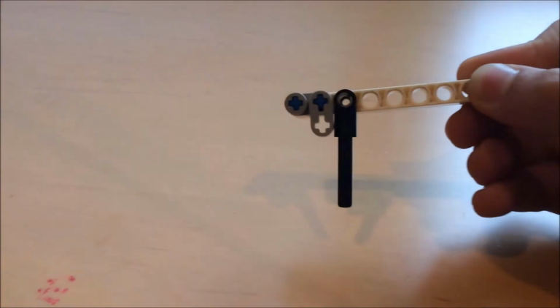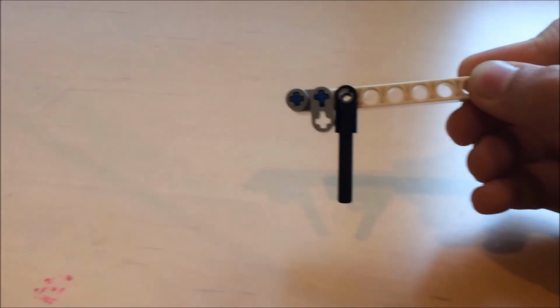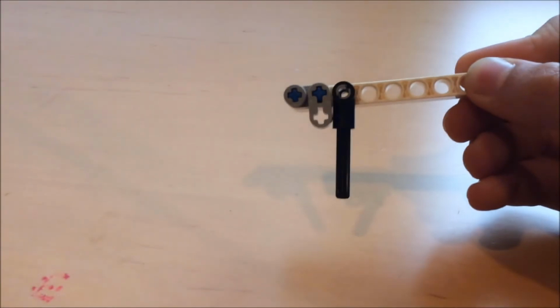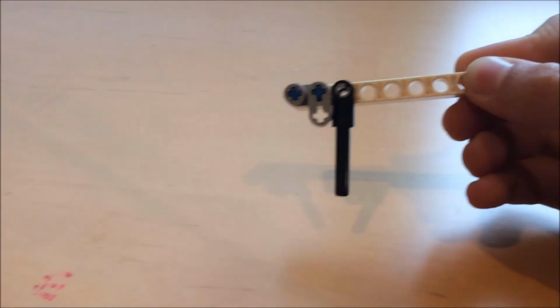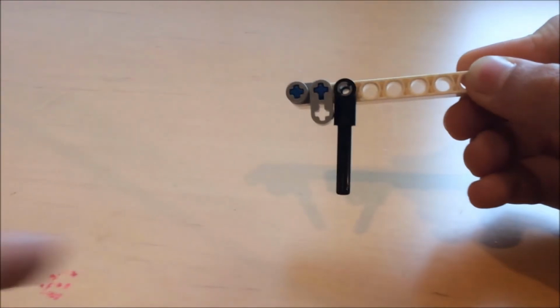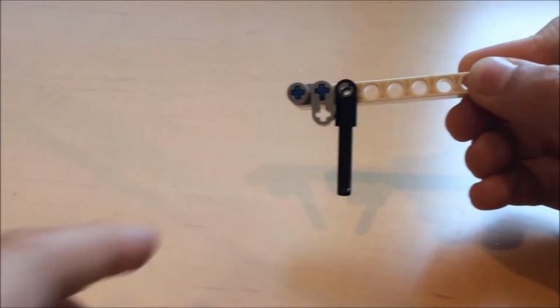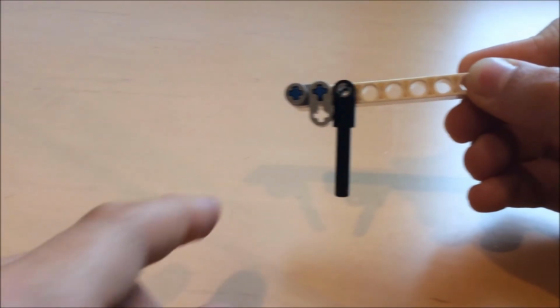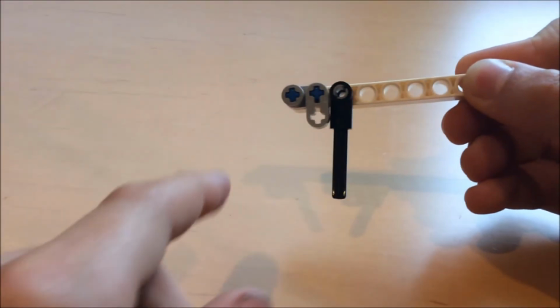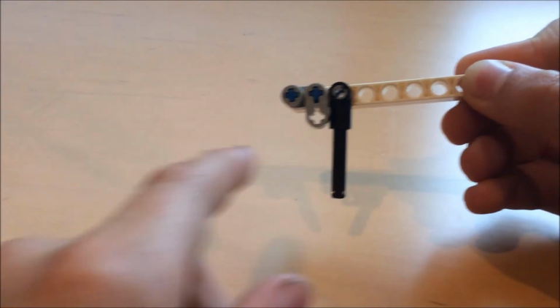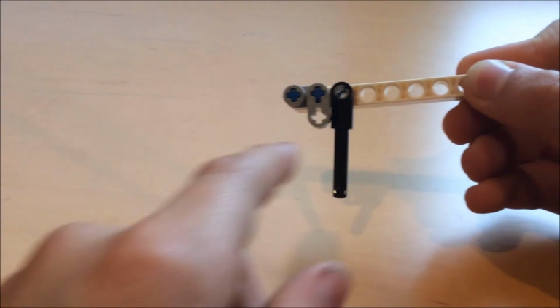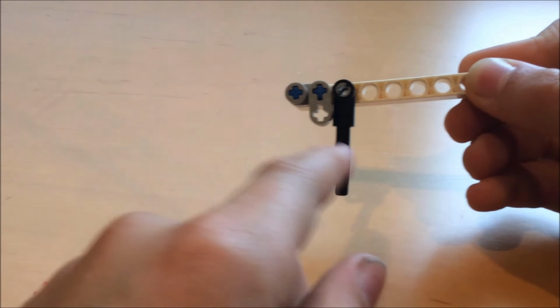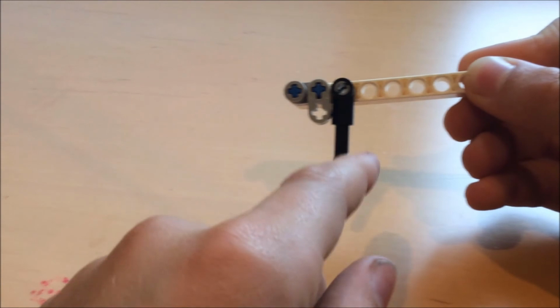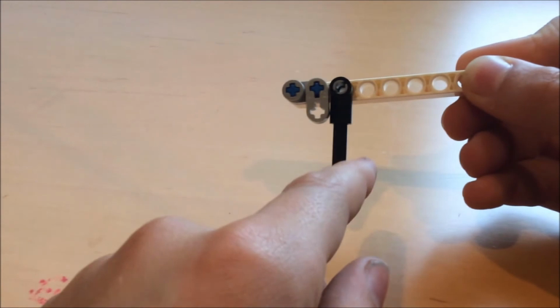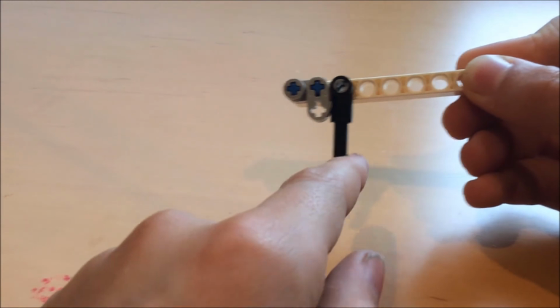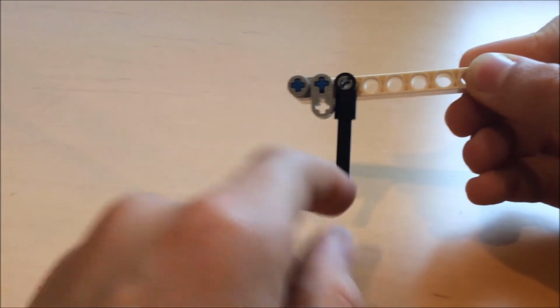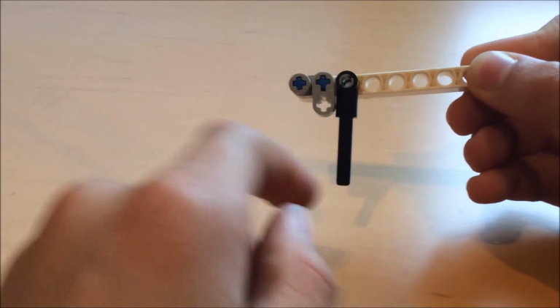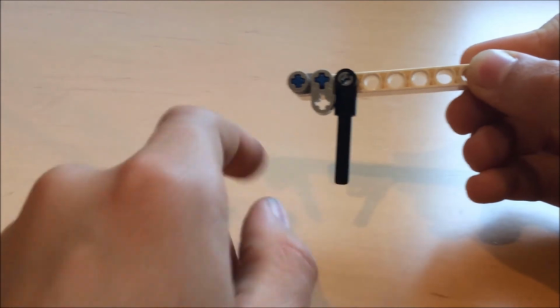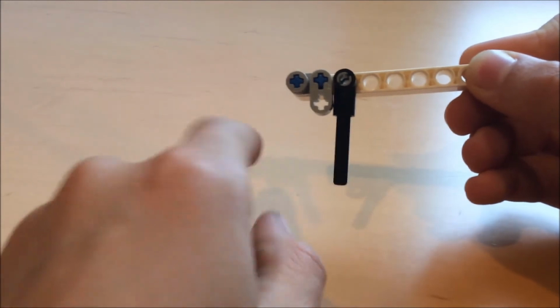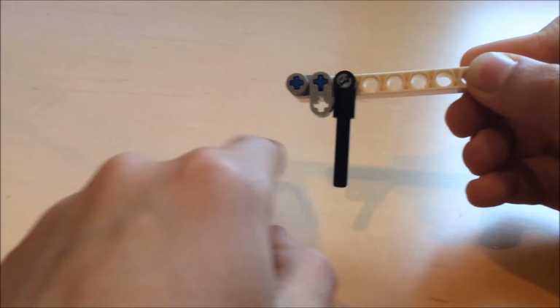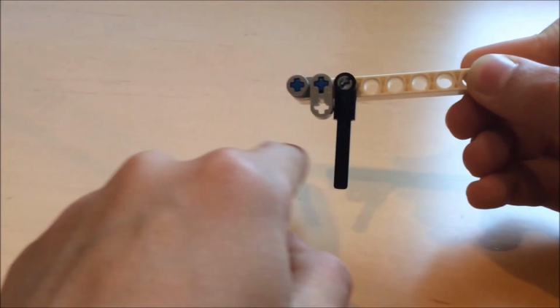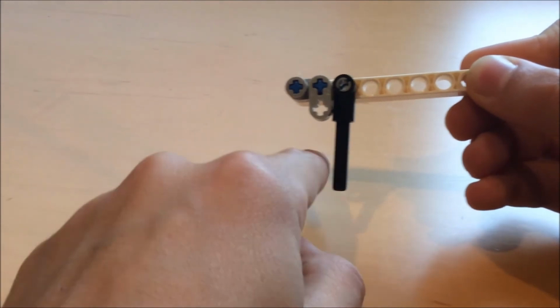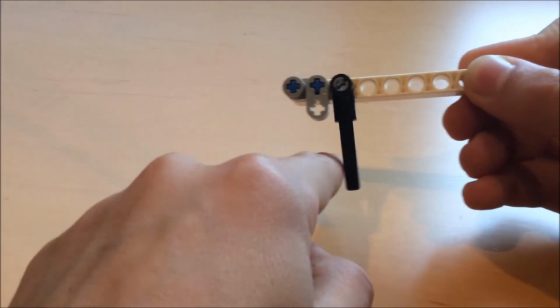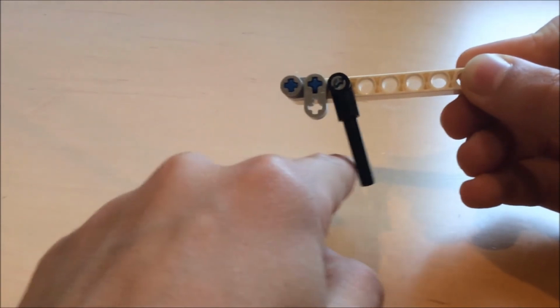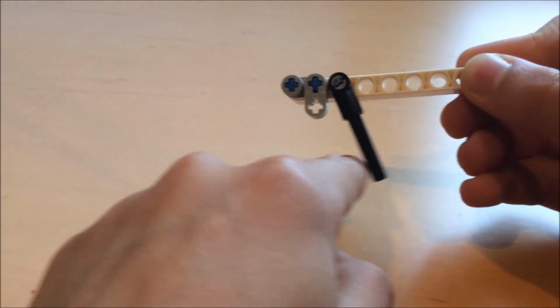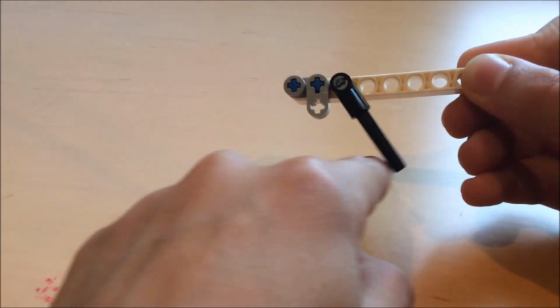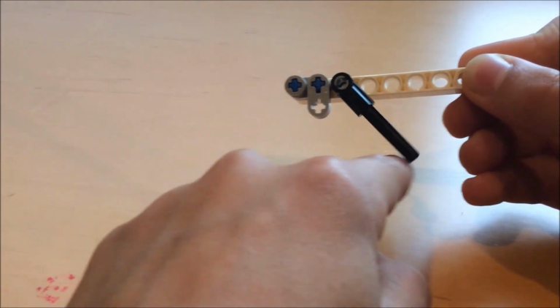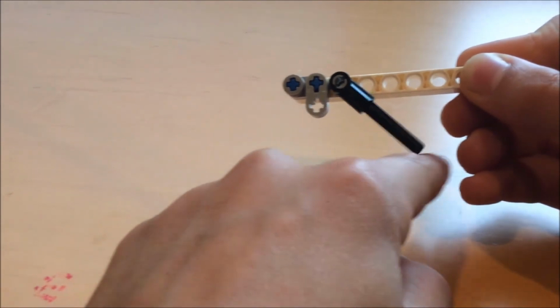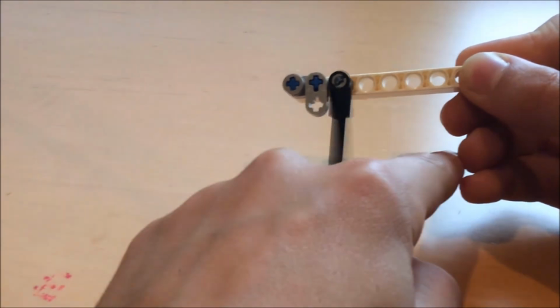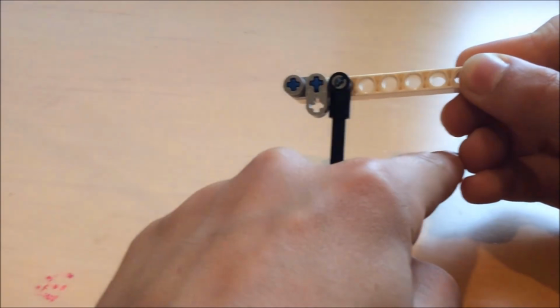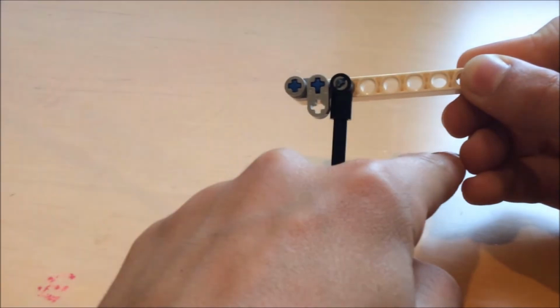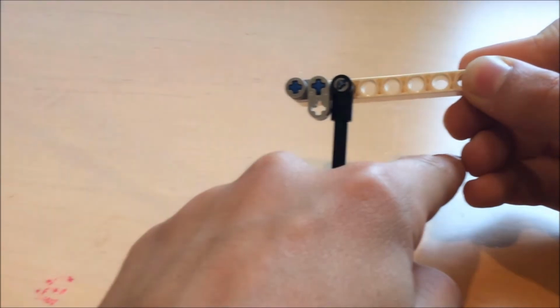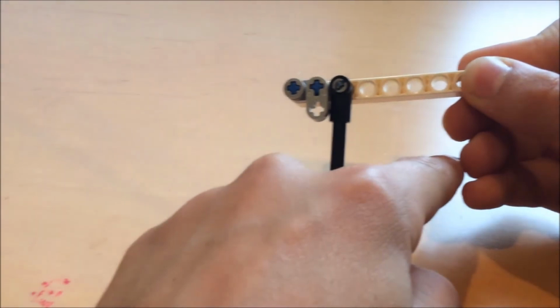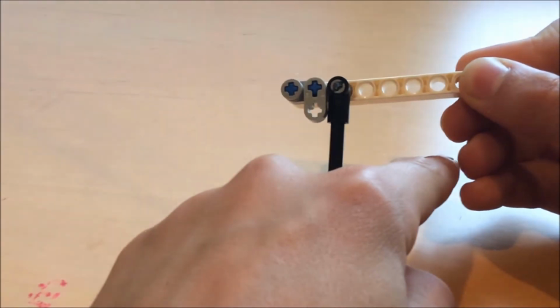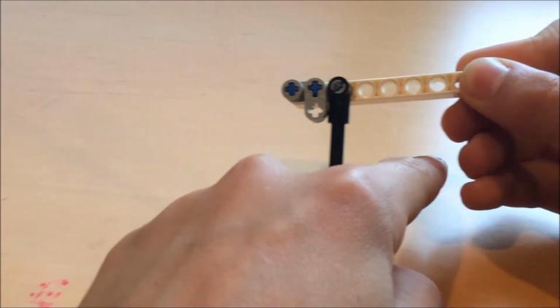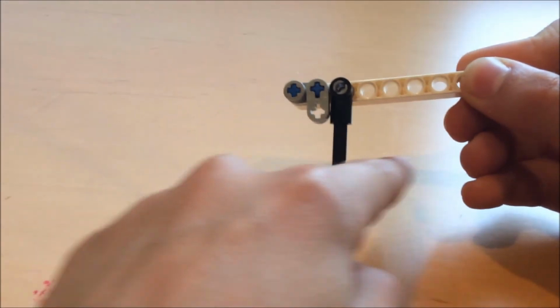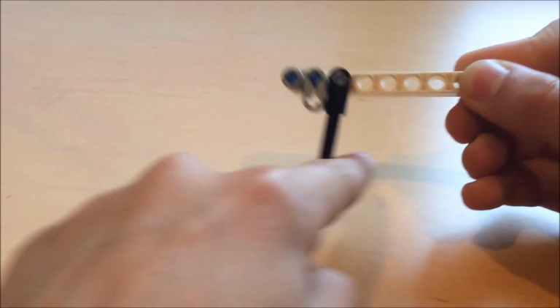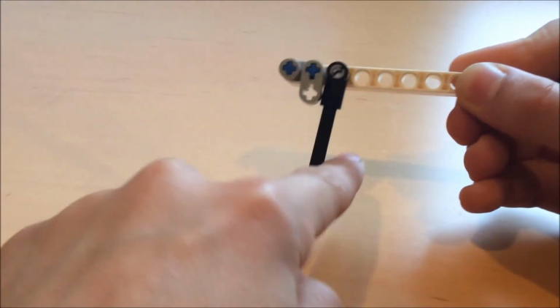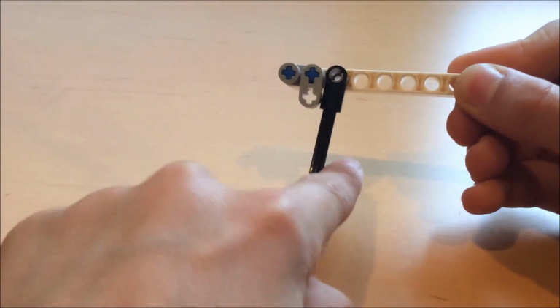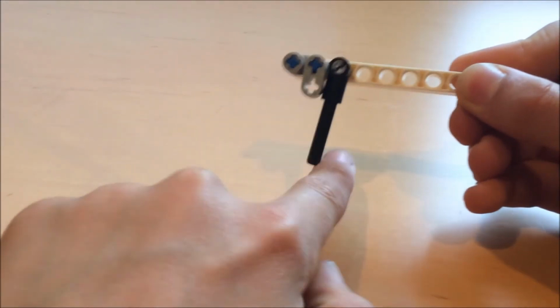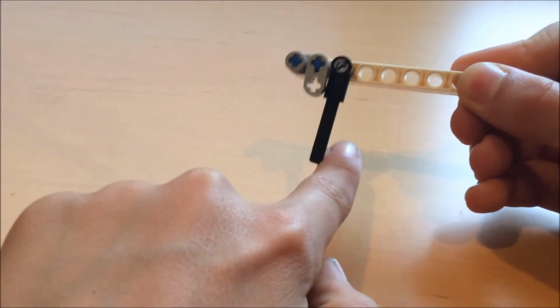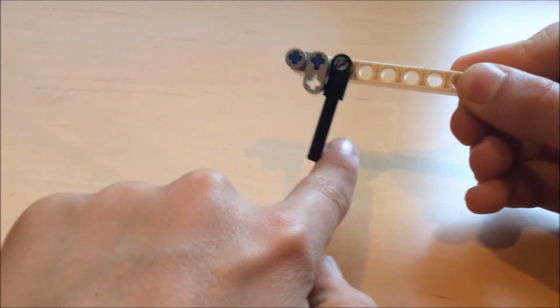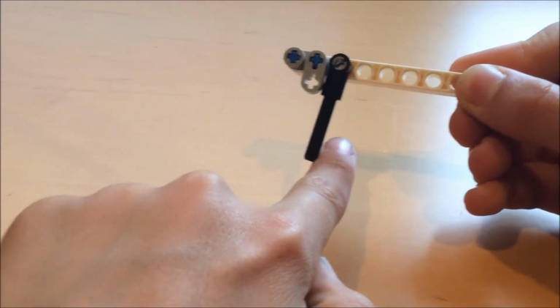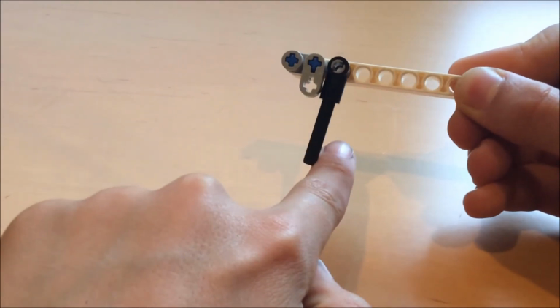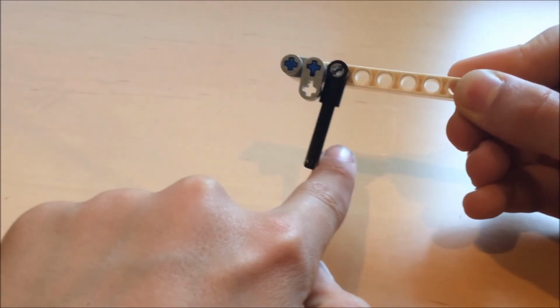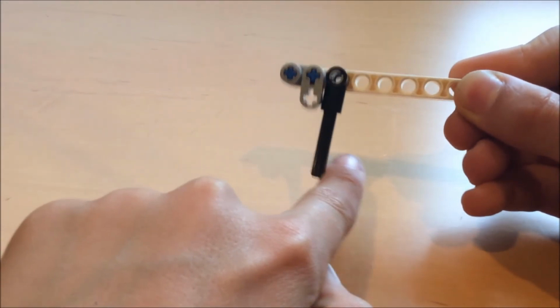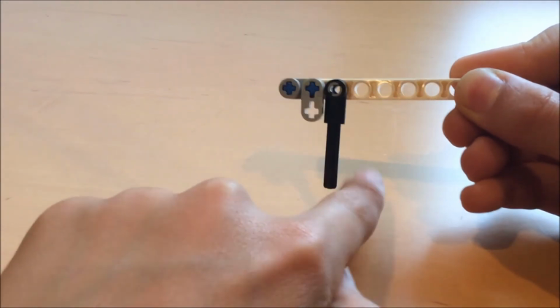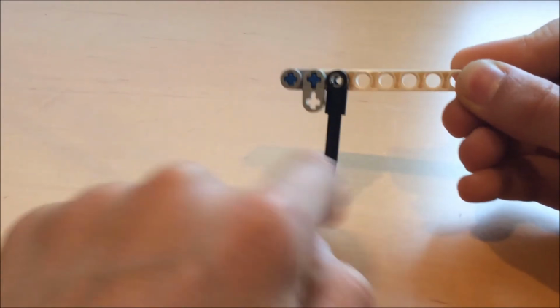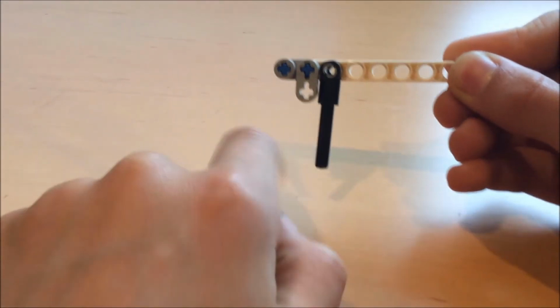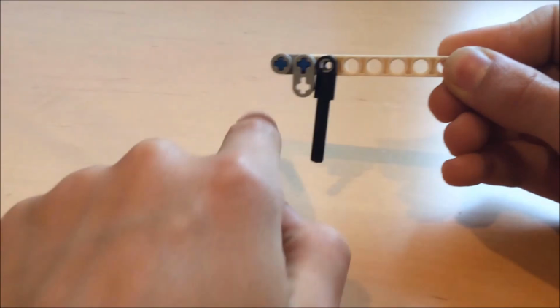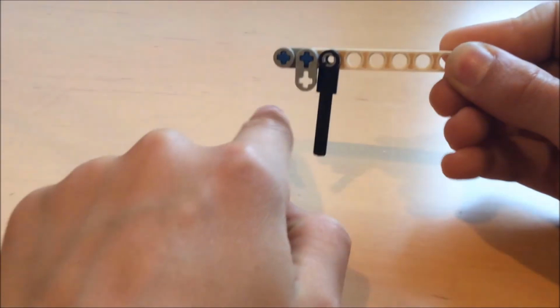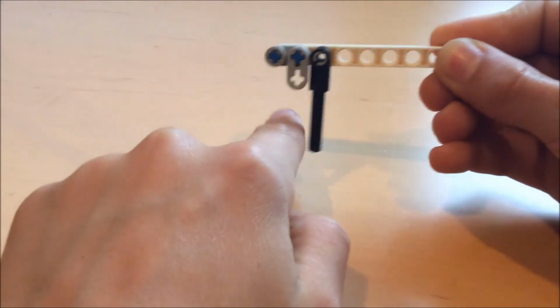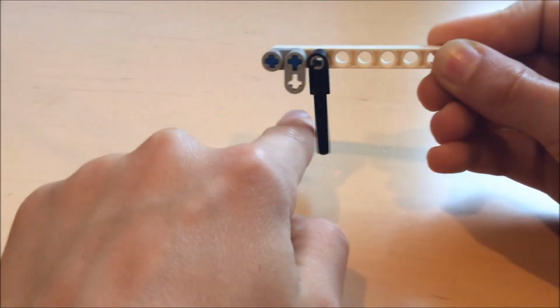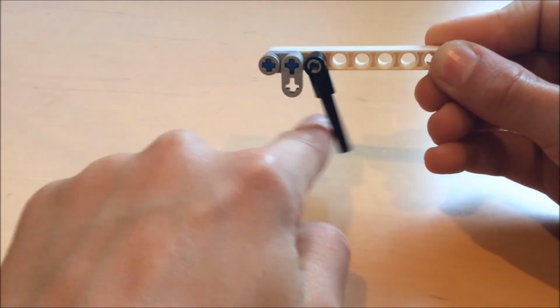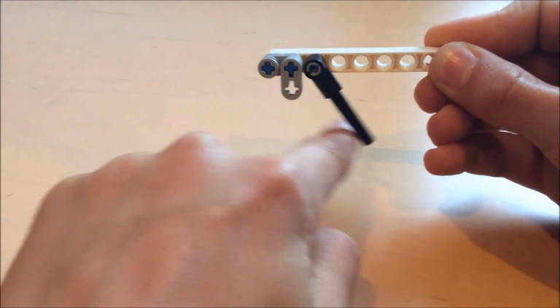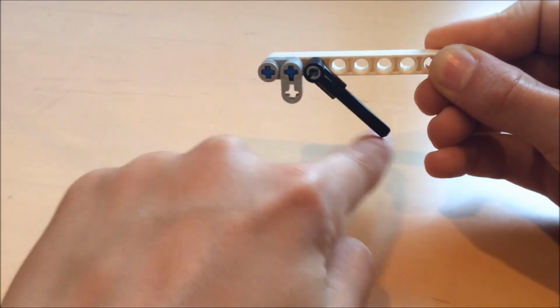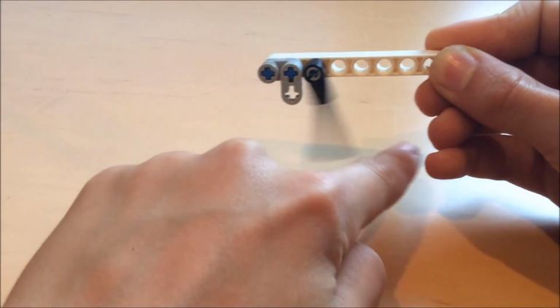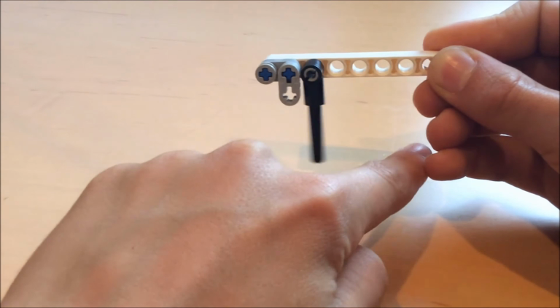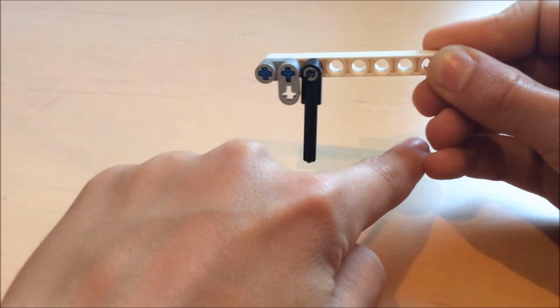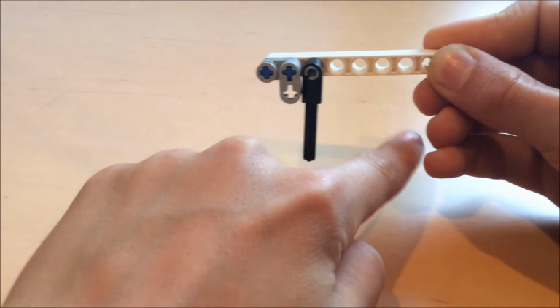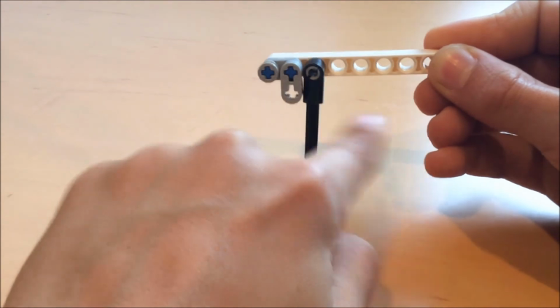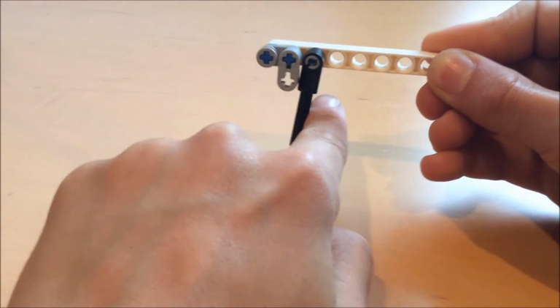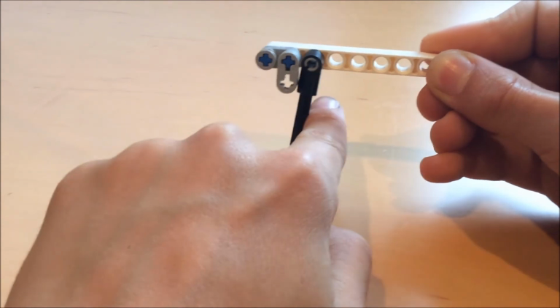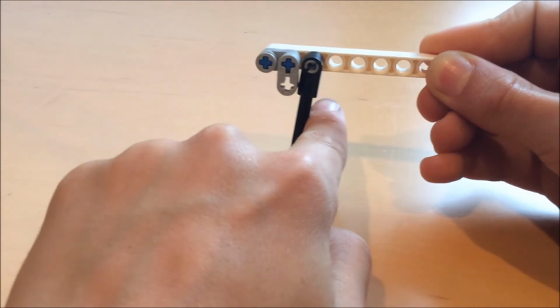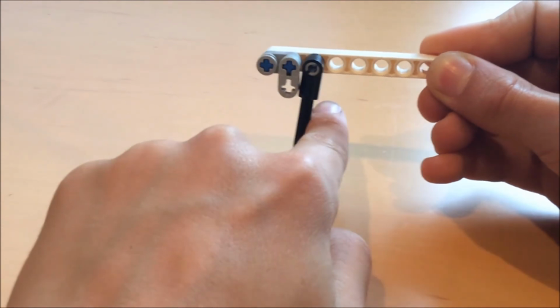It works using this mechanism. The arm is free to swing backwards, but when it tries to swing forwards it's stopped by this little piece.